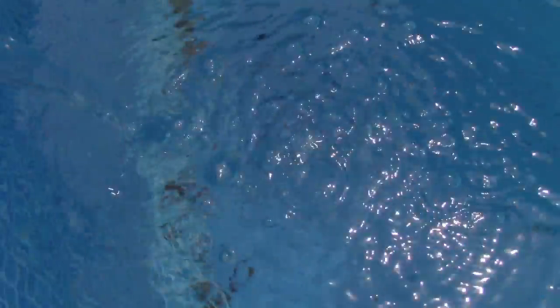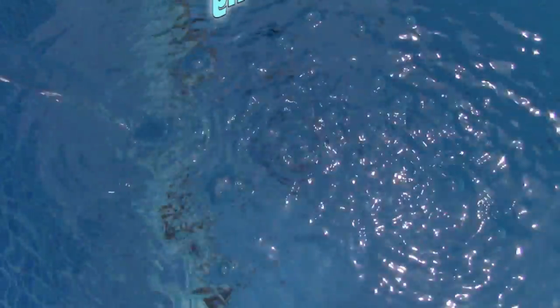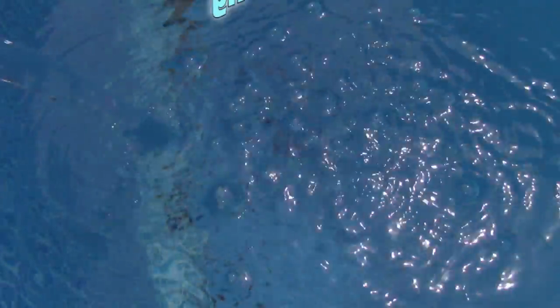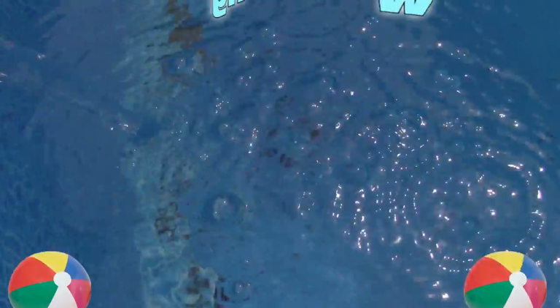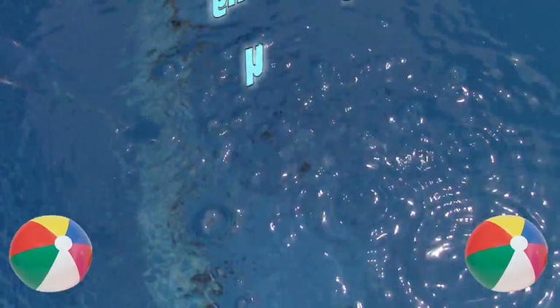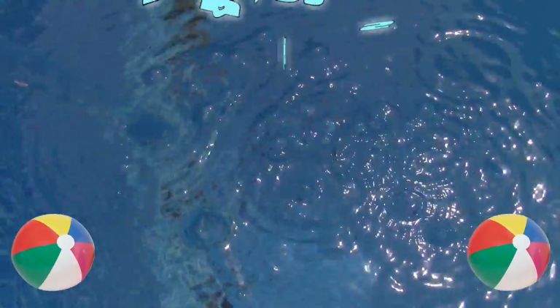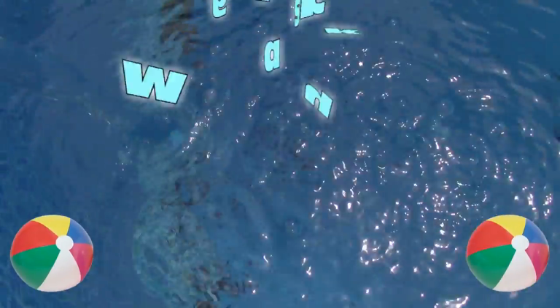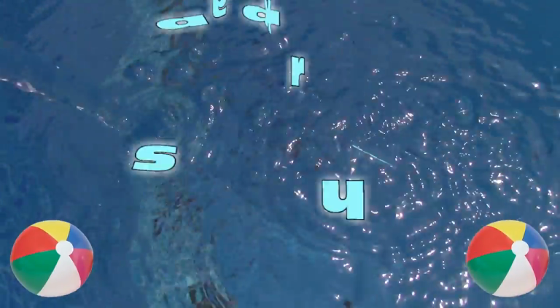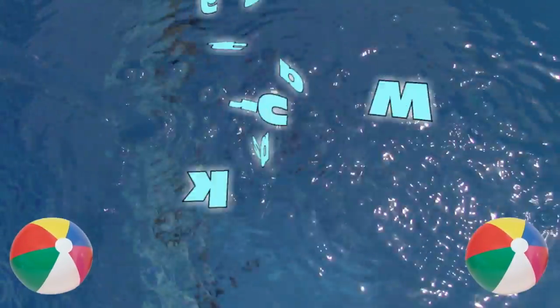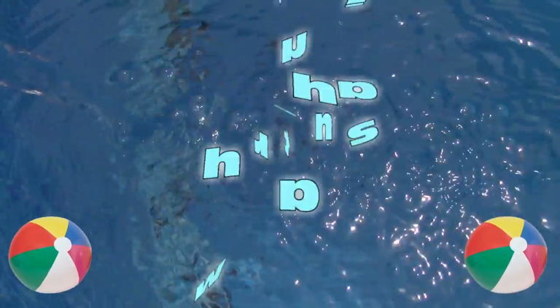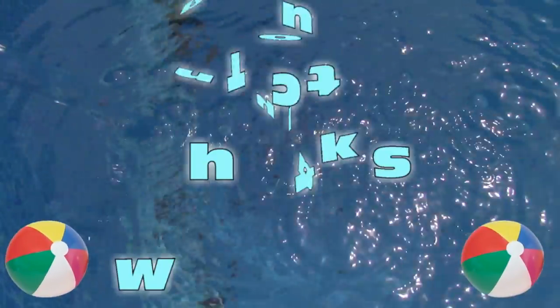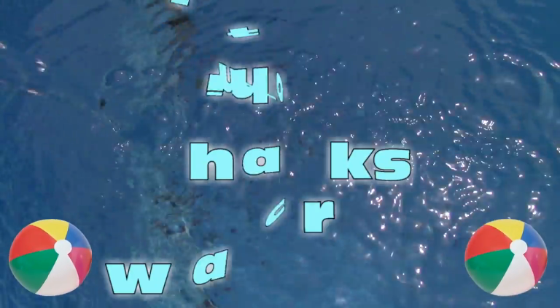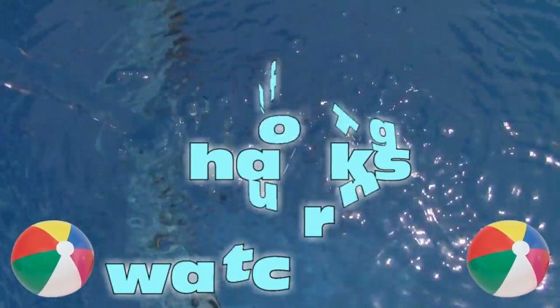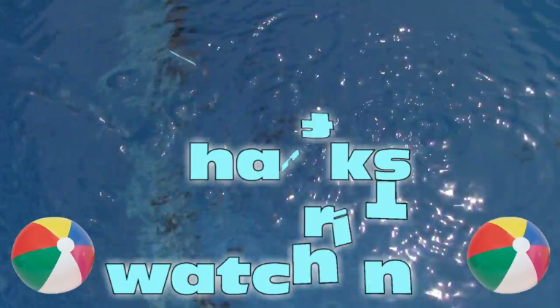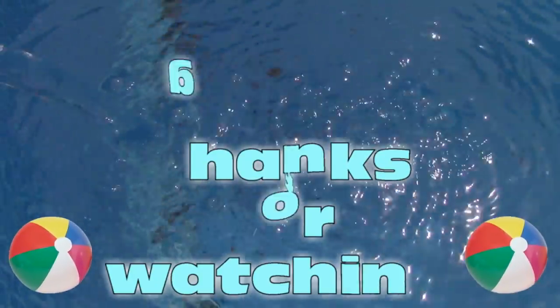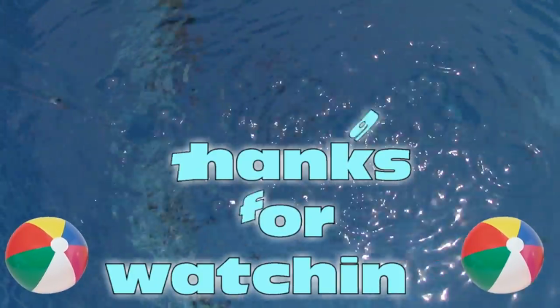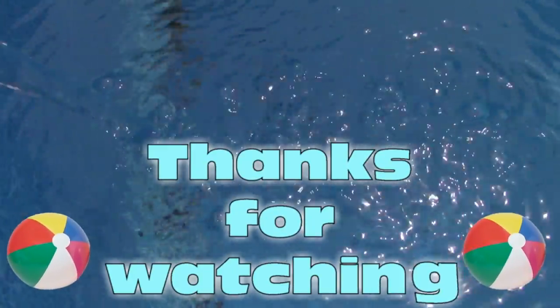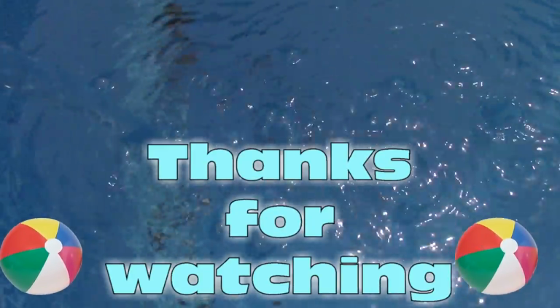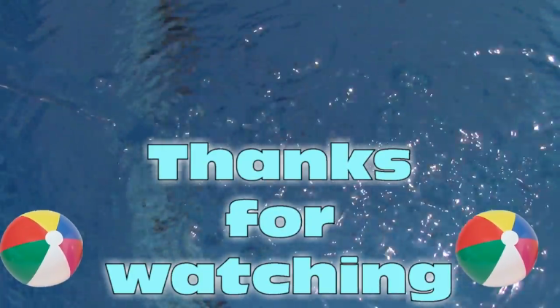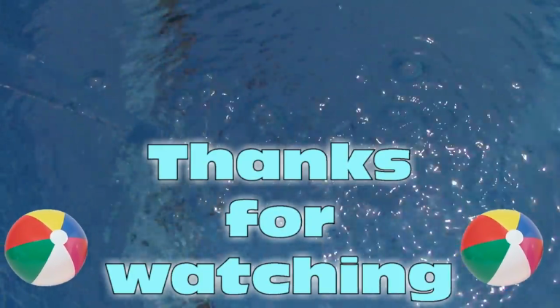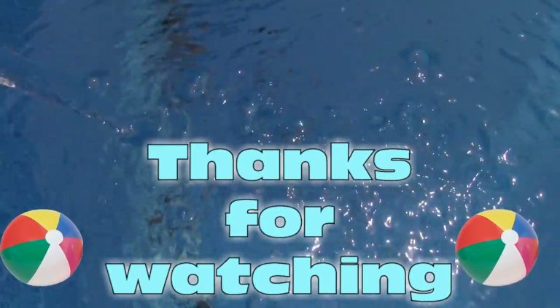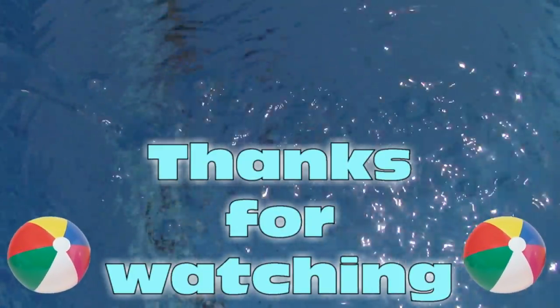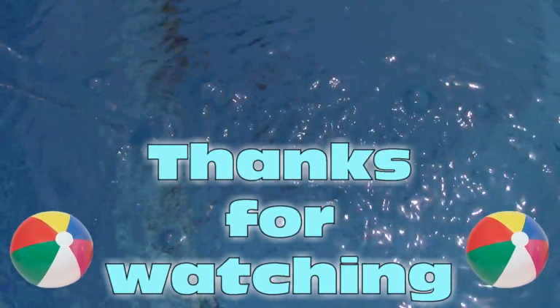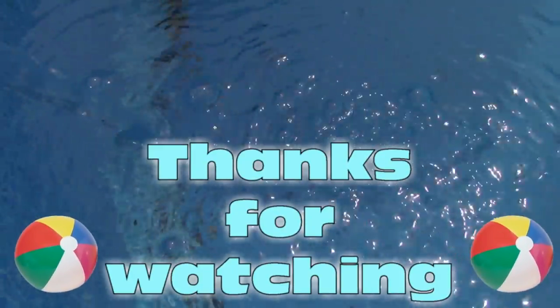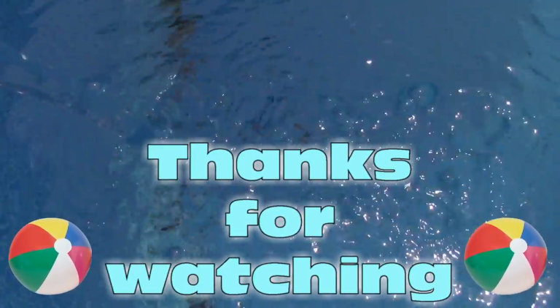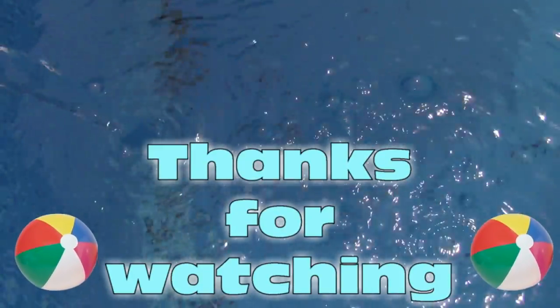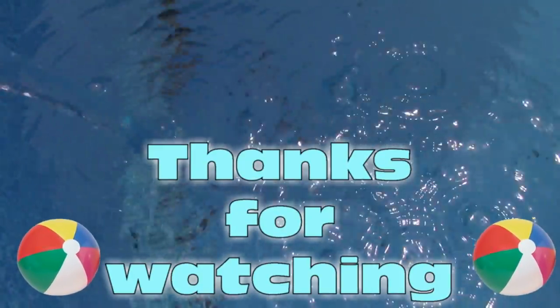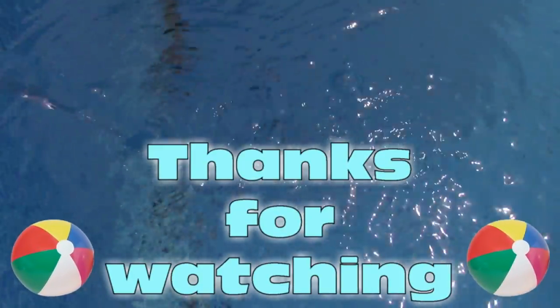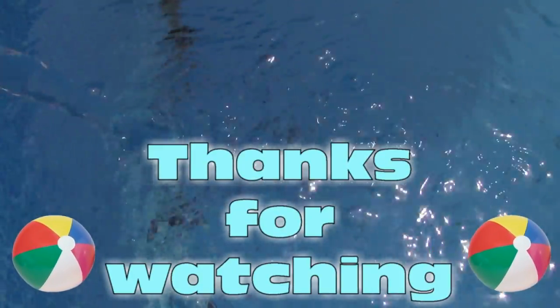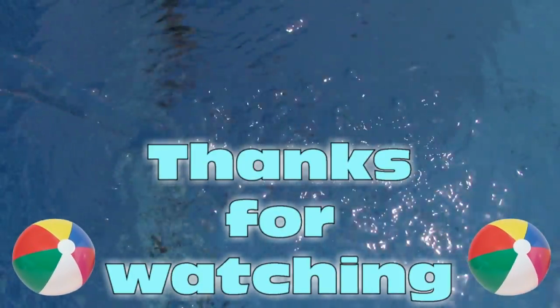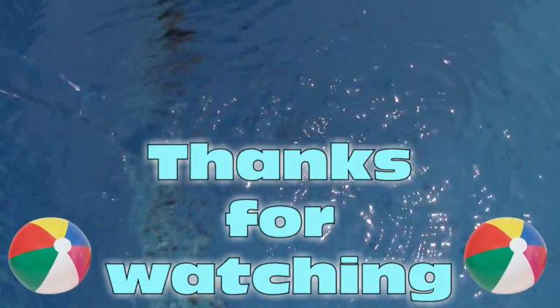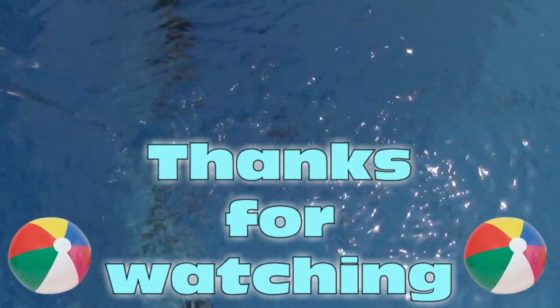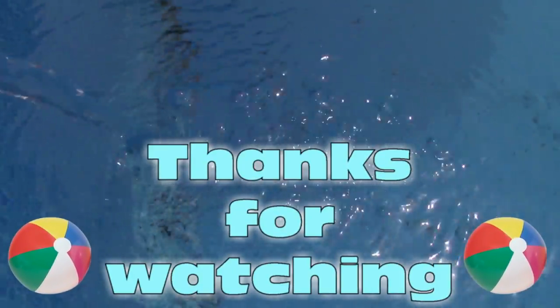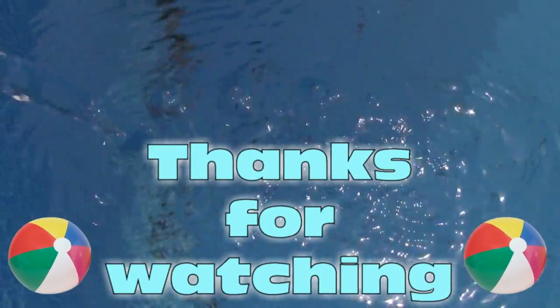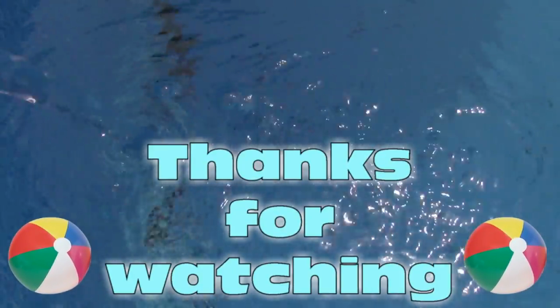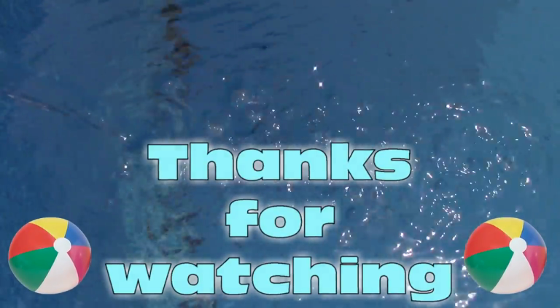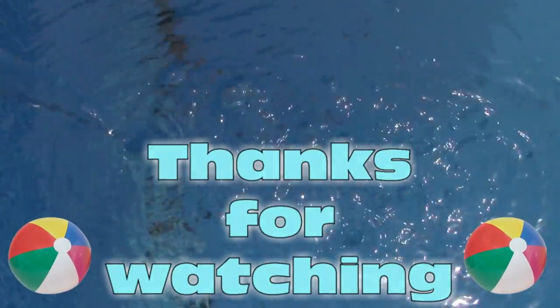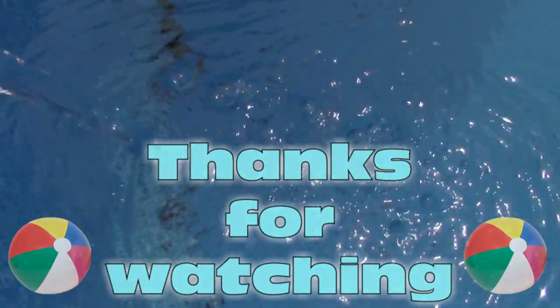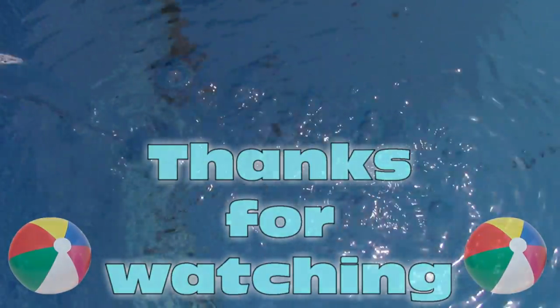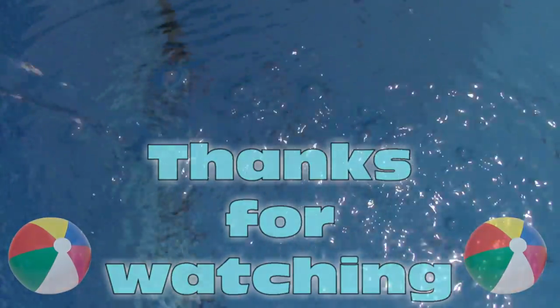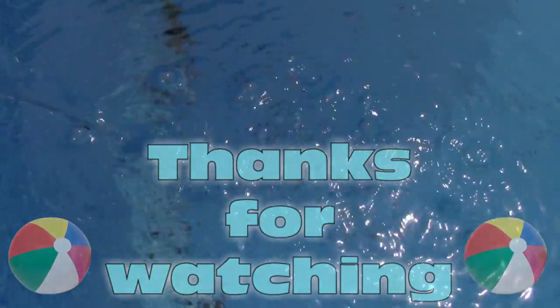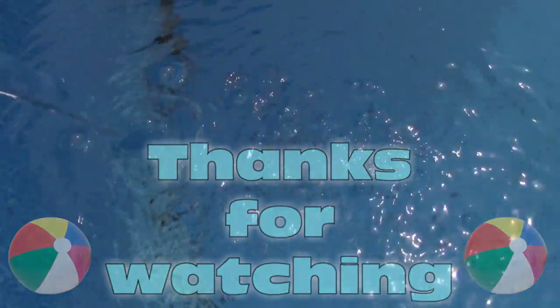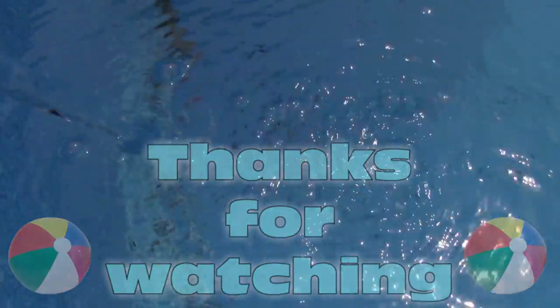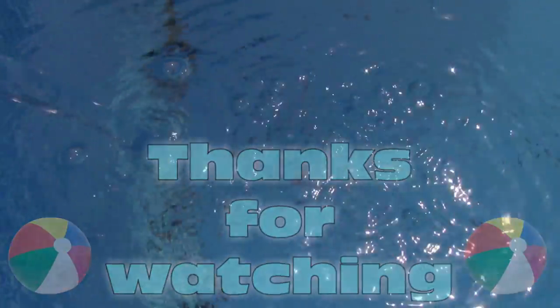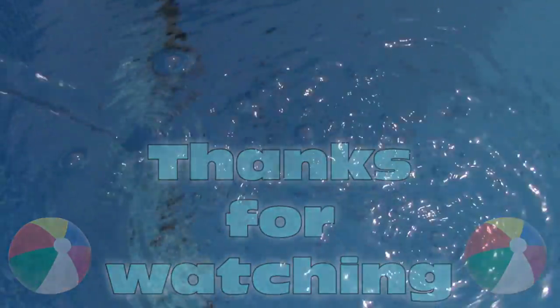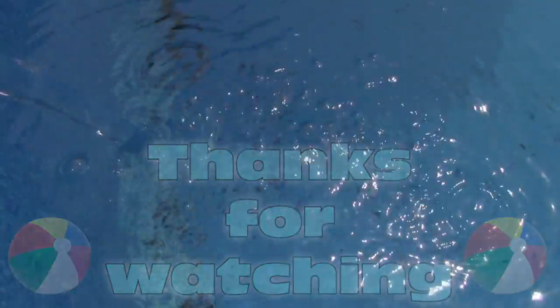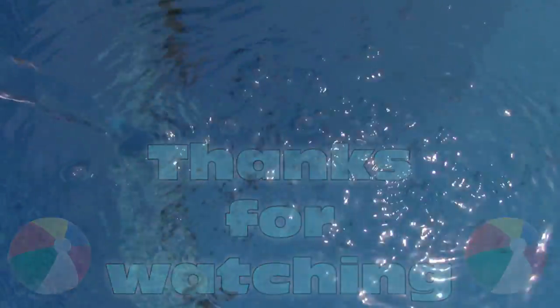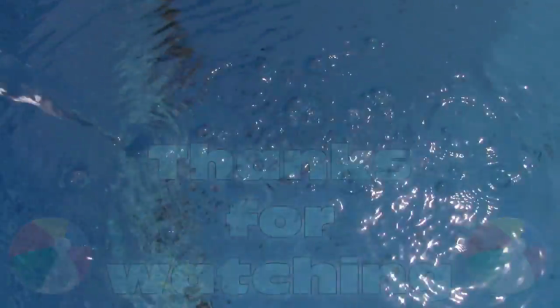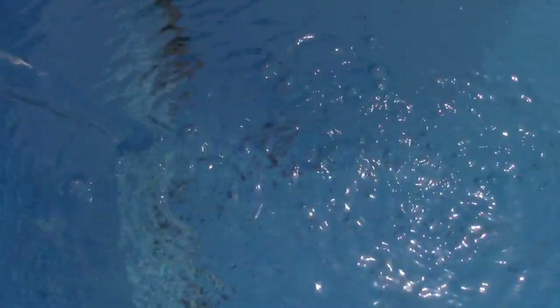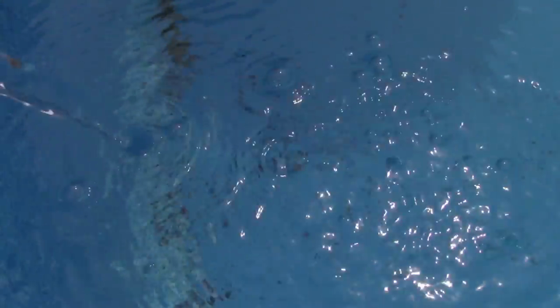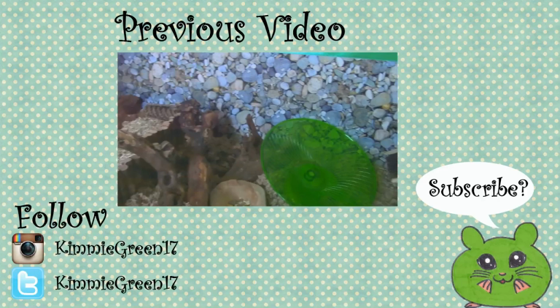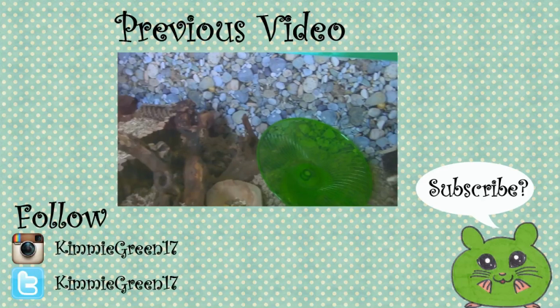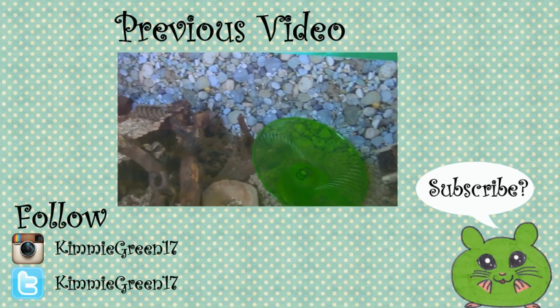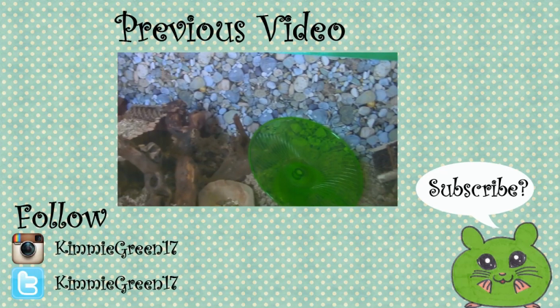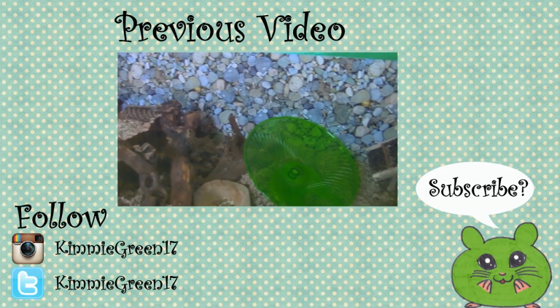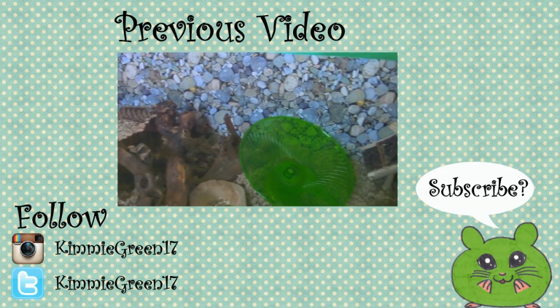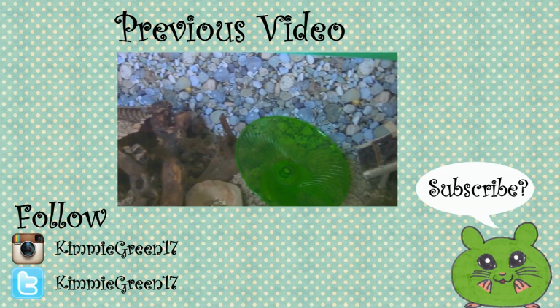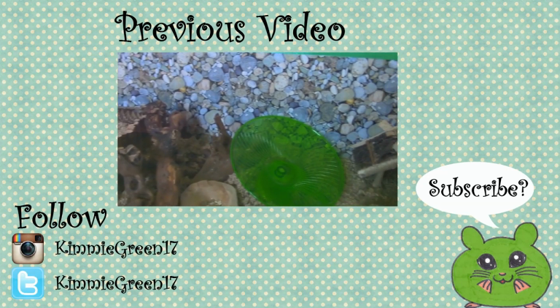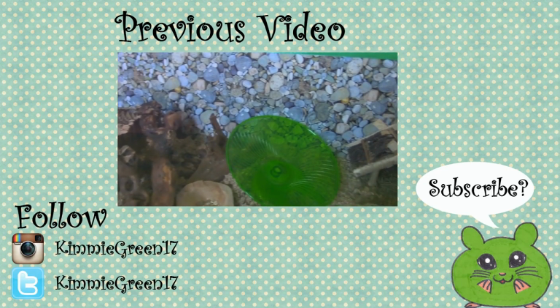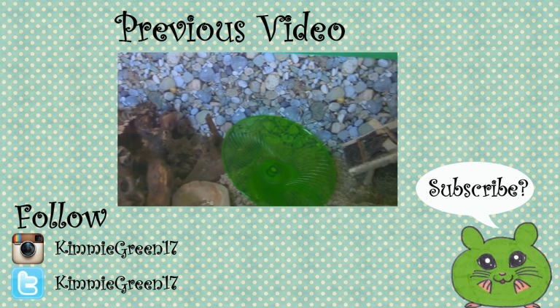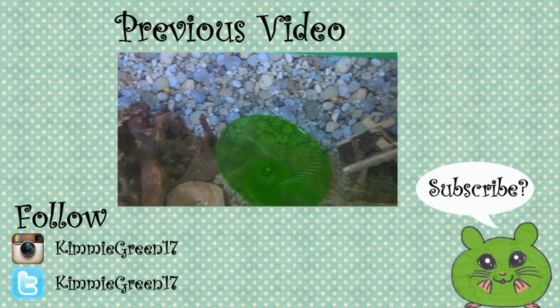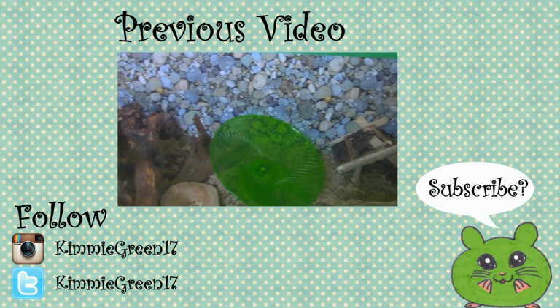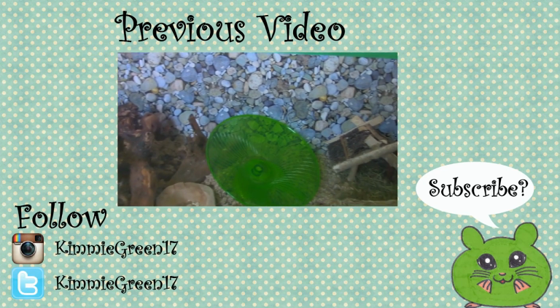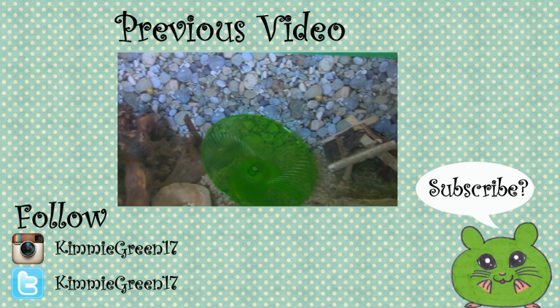I hope these tips will help you and your pets during summer. If you have any questions, leave them down below. I hope to see you all next time. Bye bye!